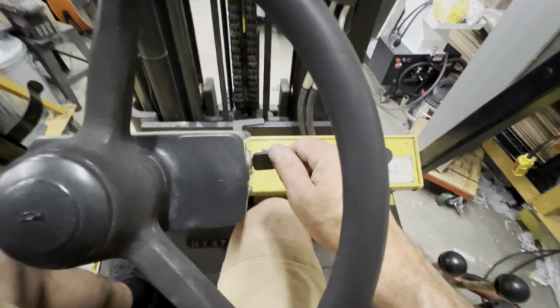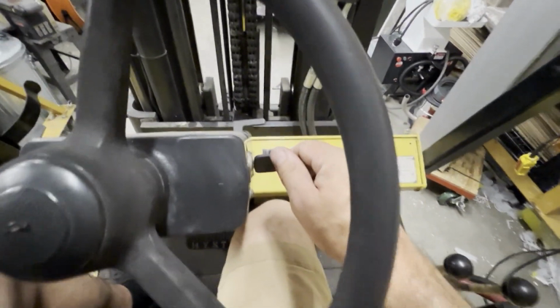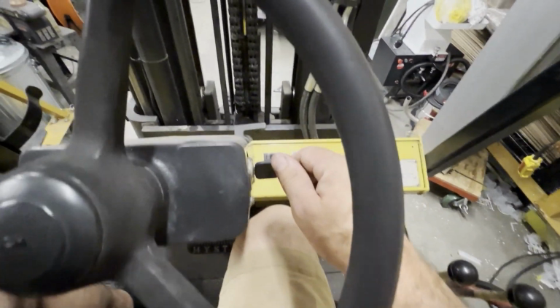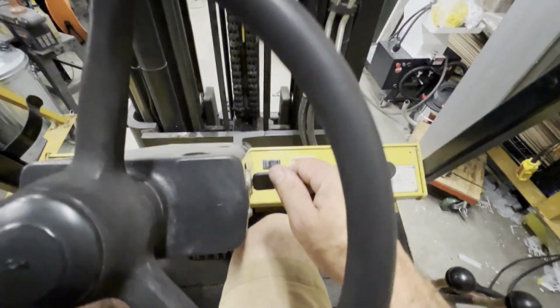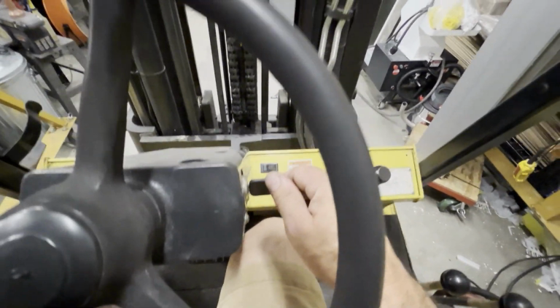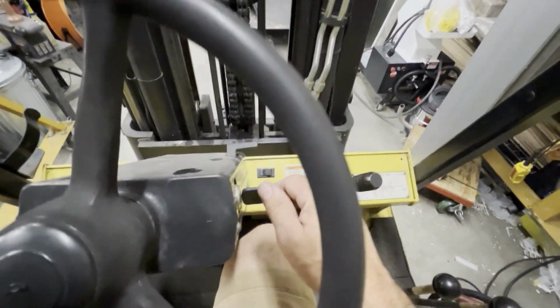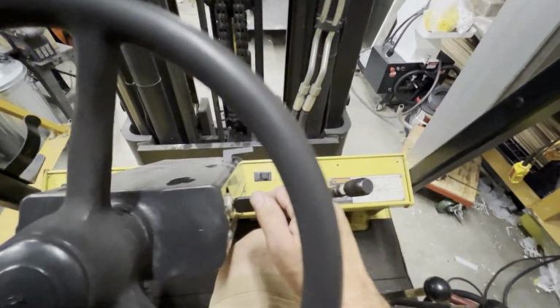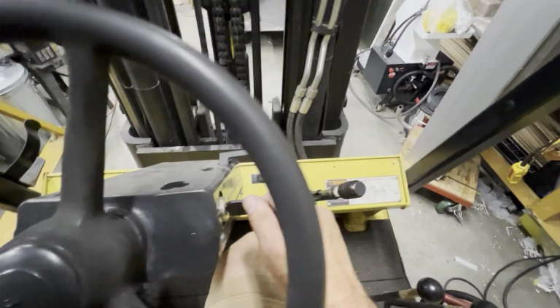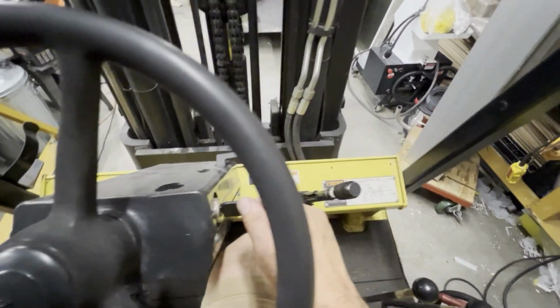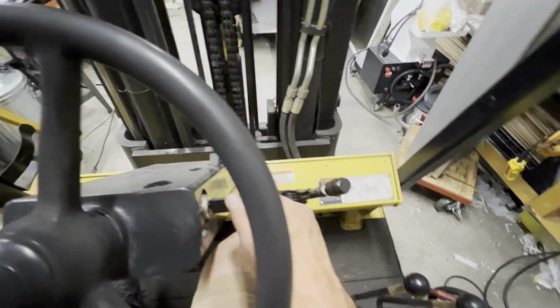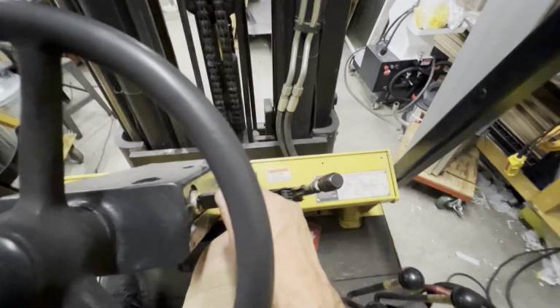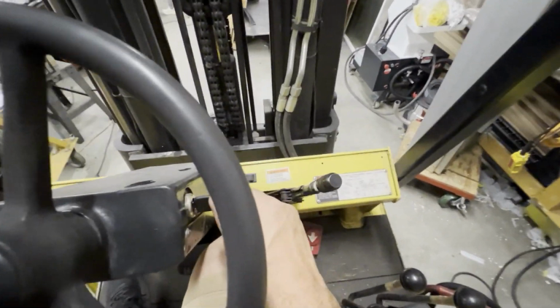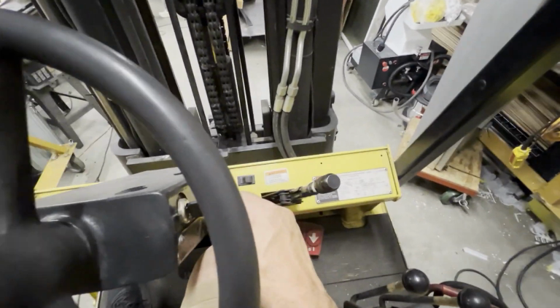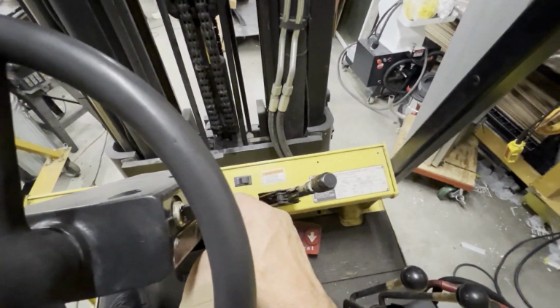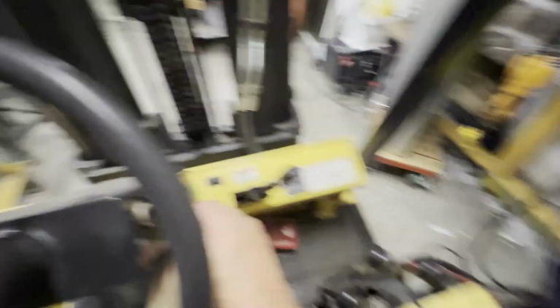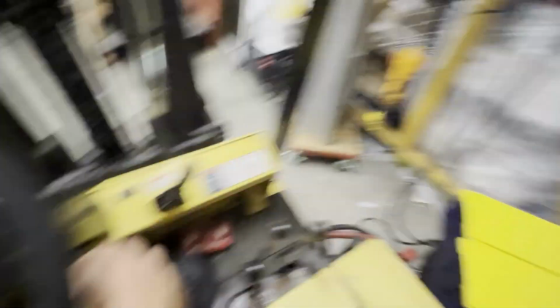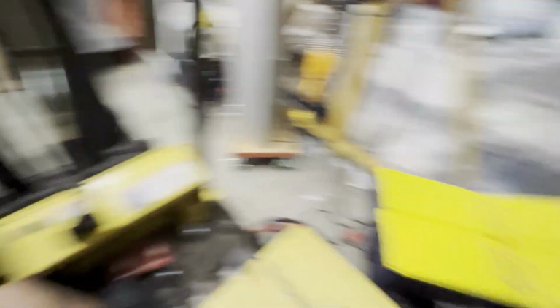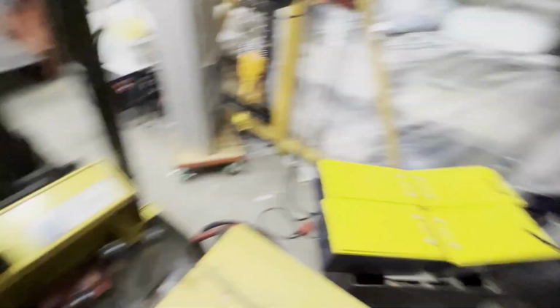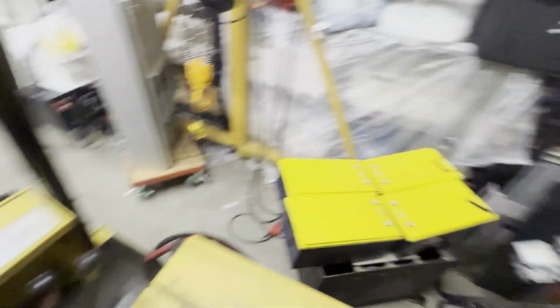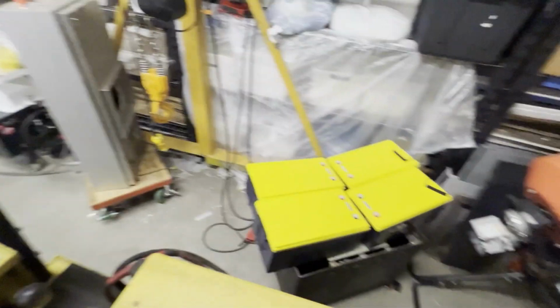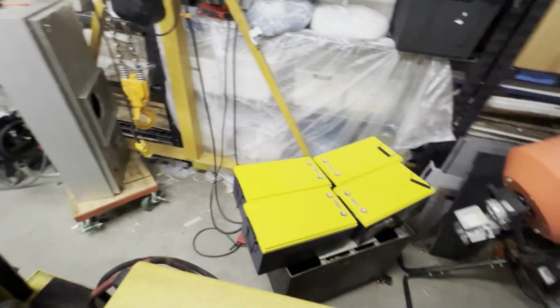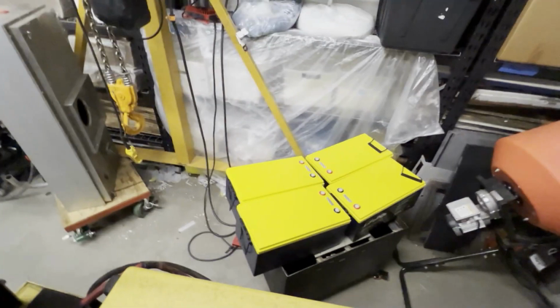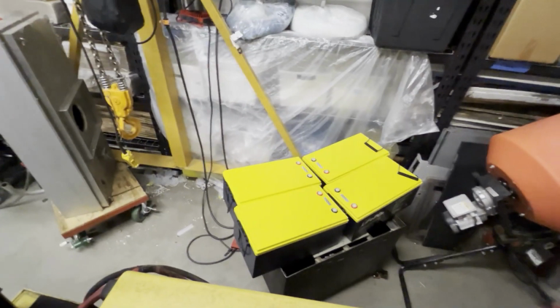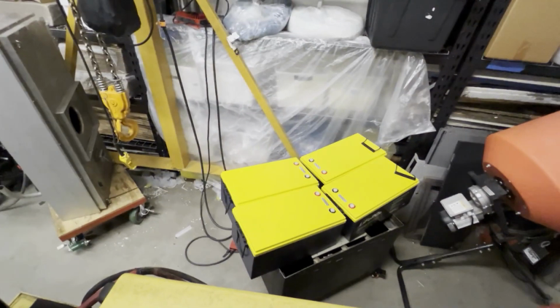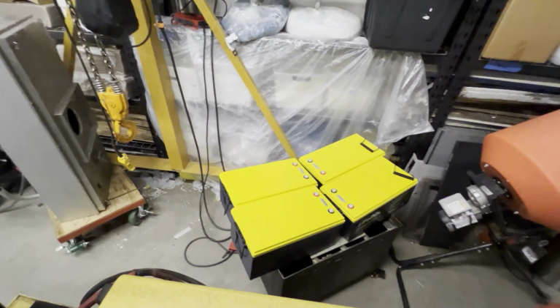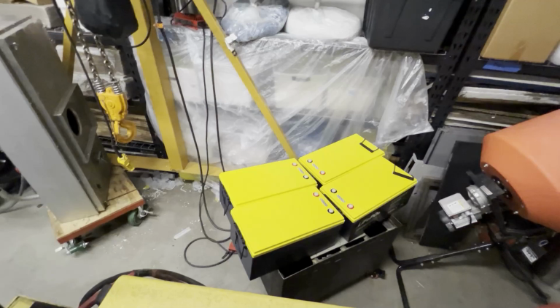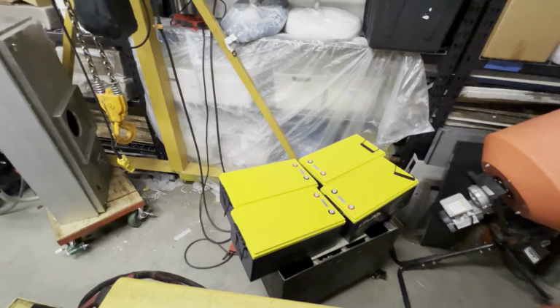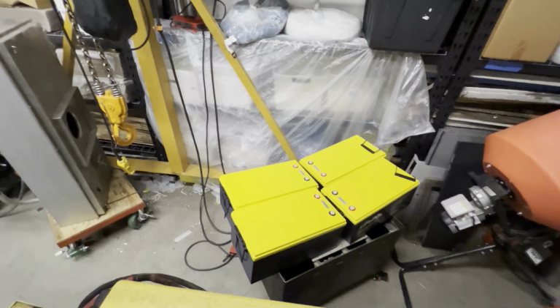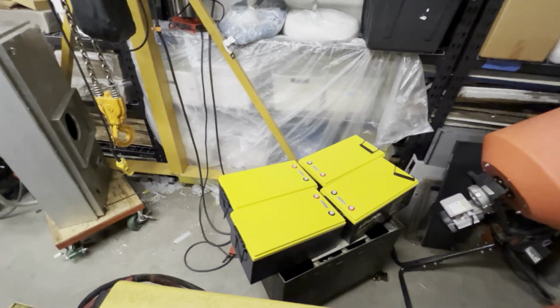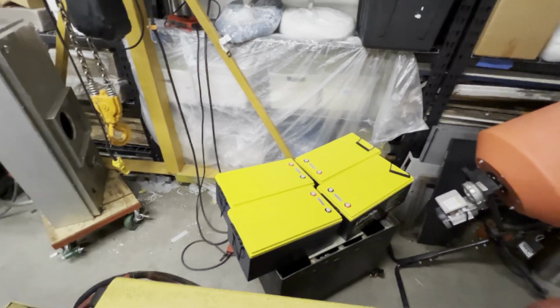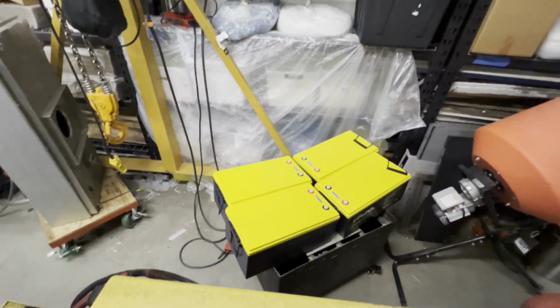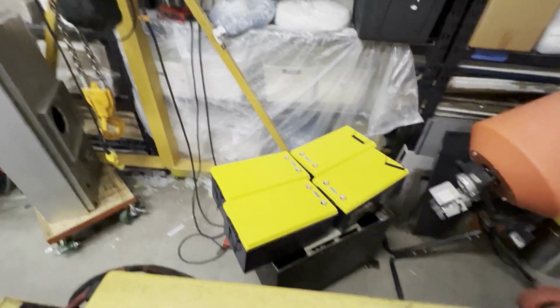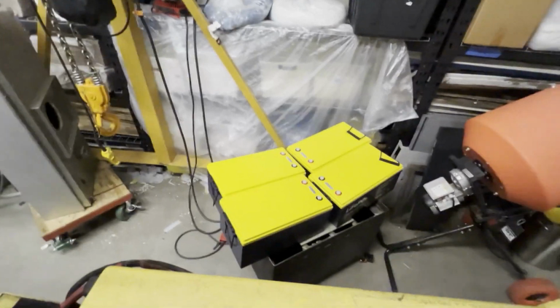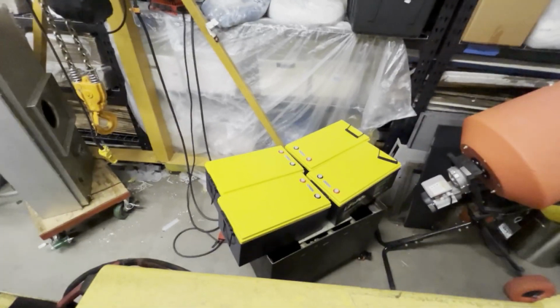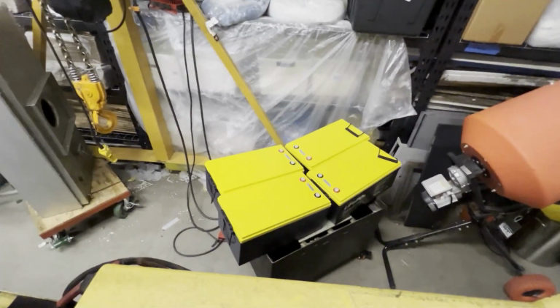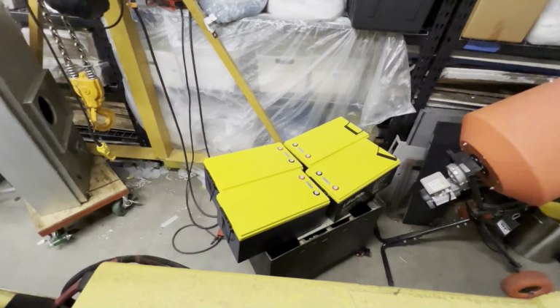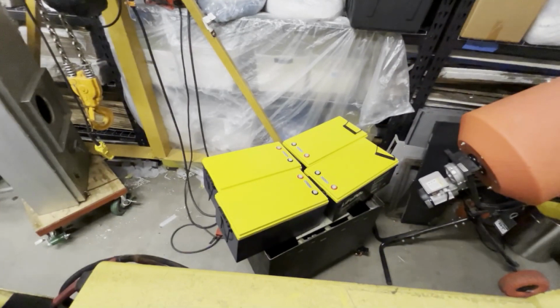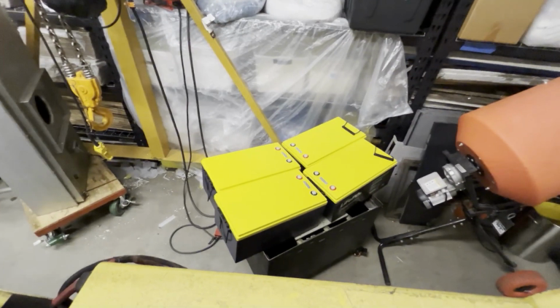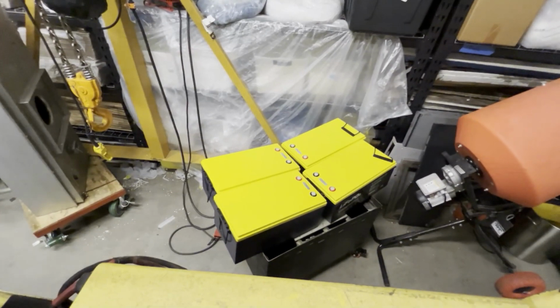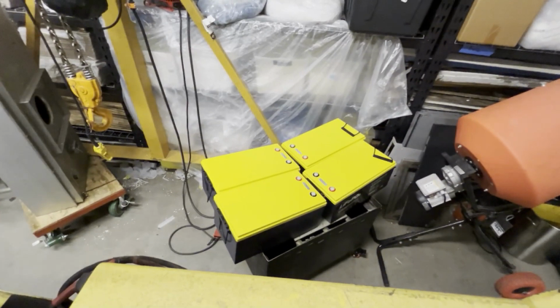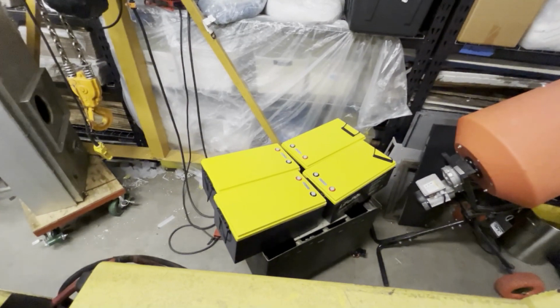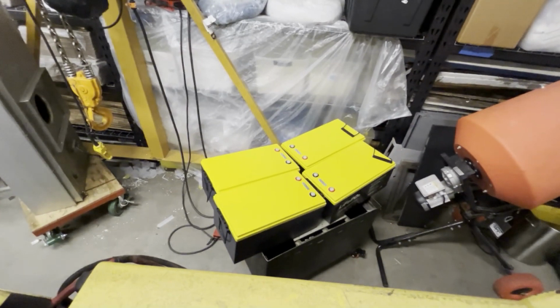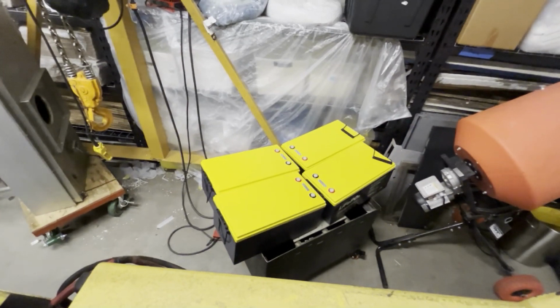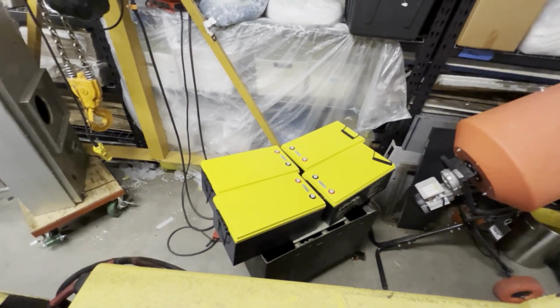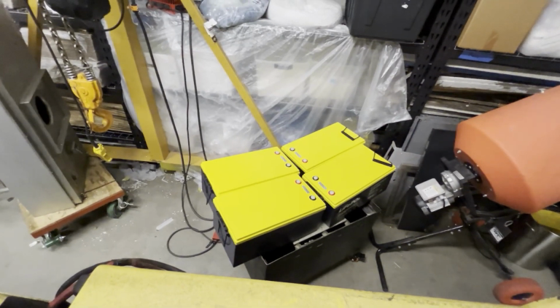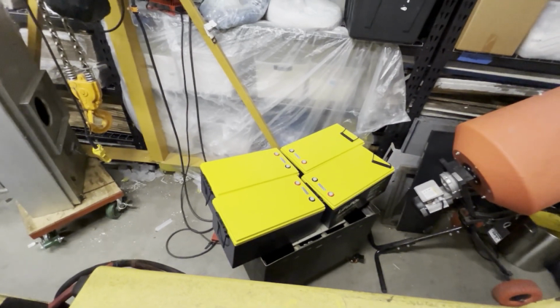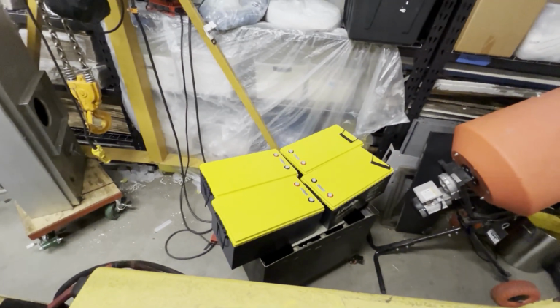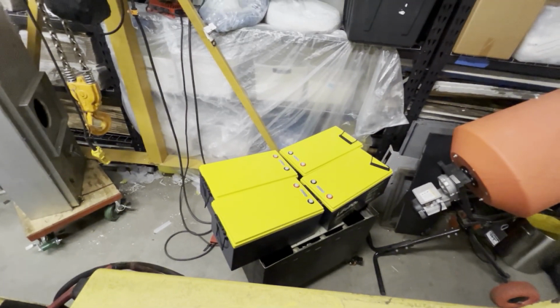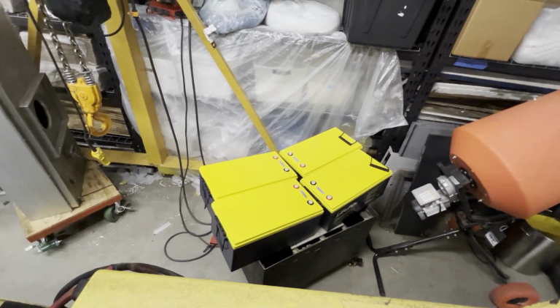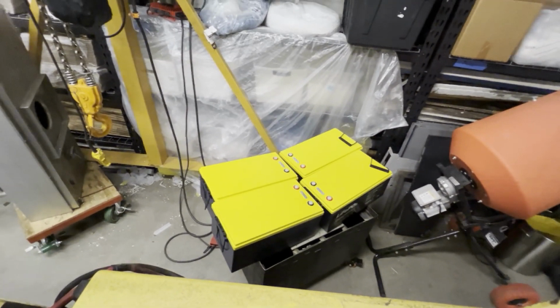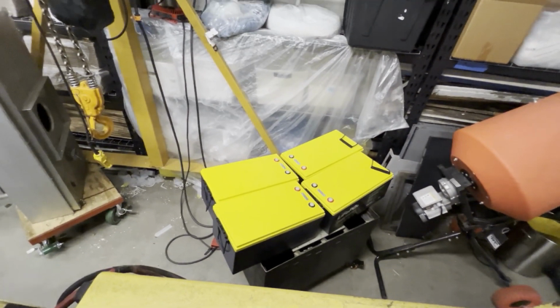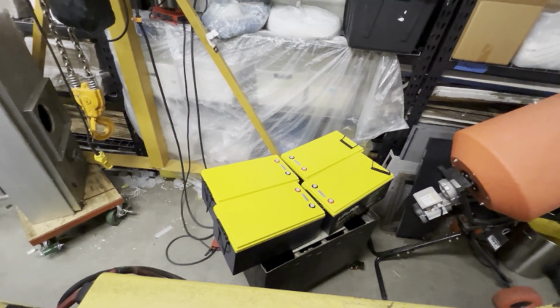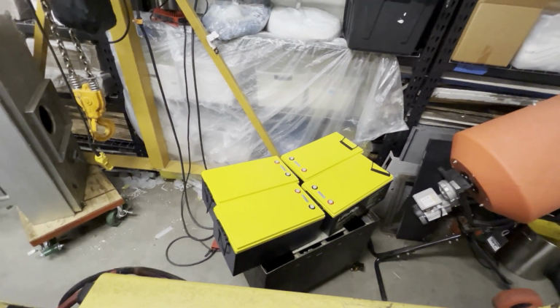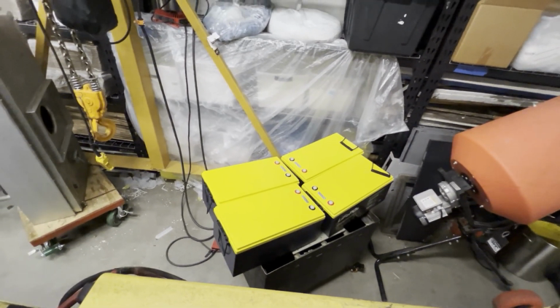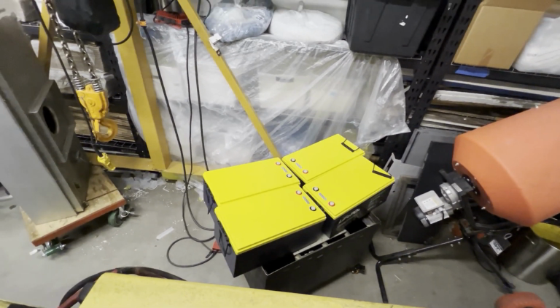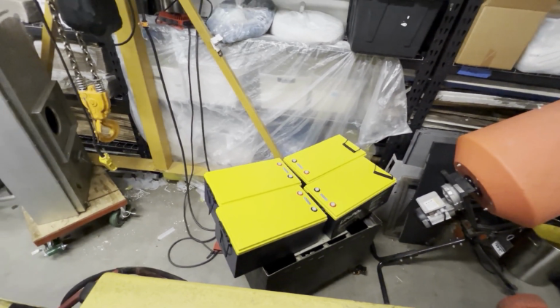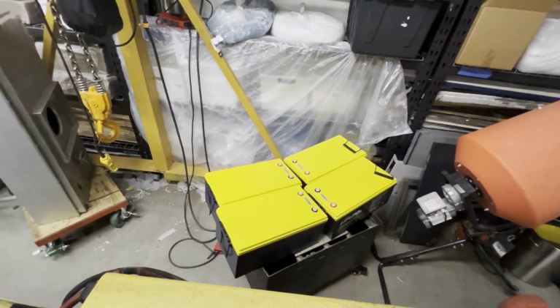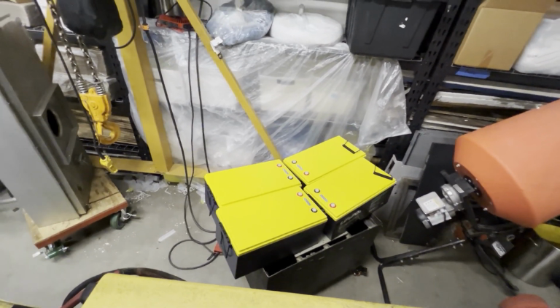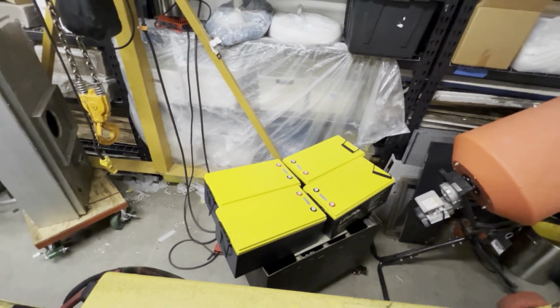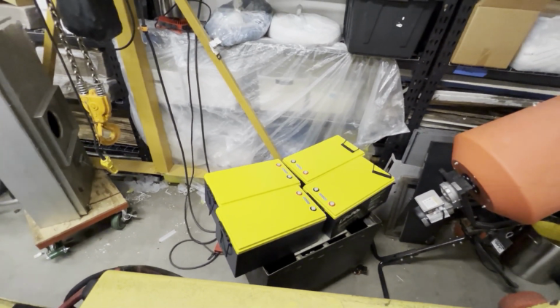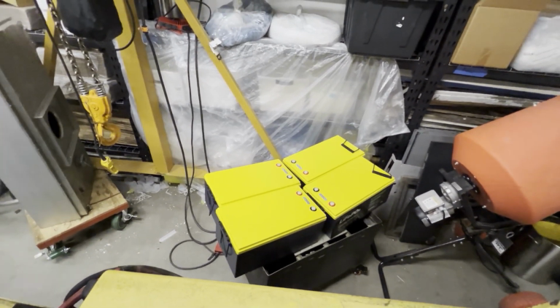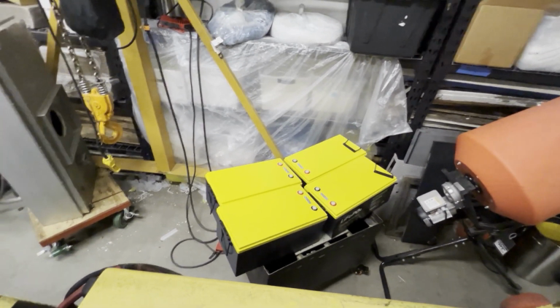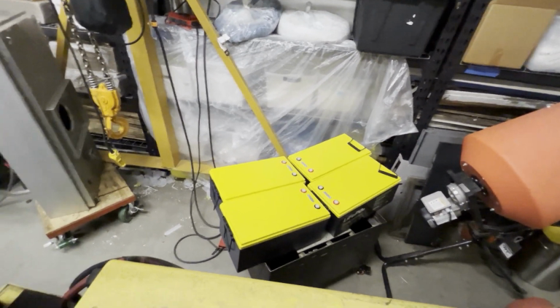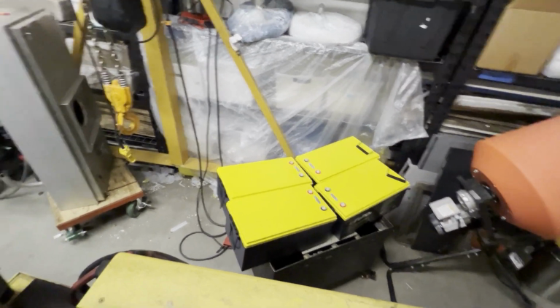This whole thing's kind of goofy. I do have new lithium-ion batteries to stick on this thing, but that'll be a whole project in itself.